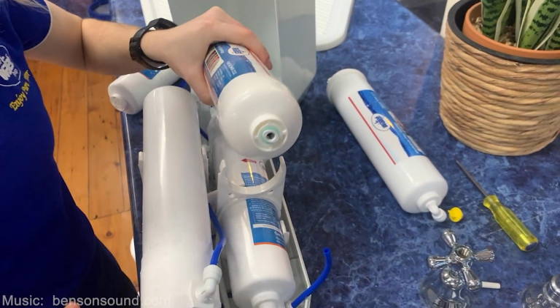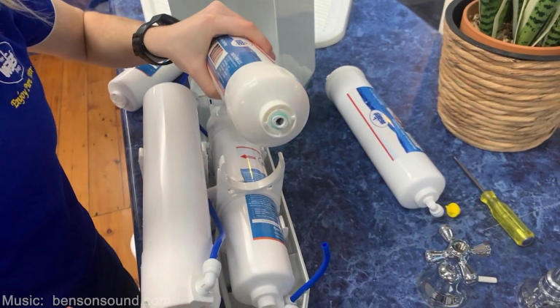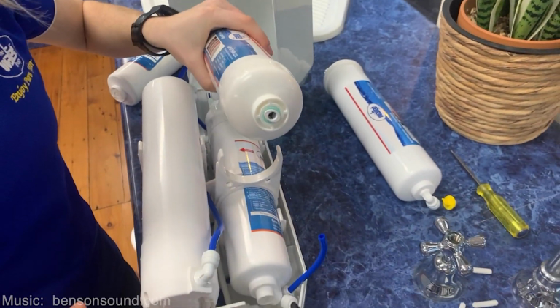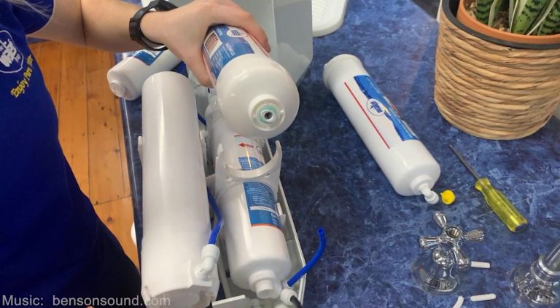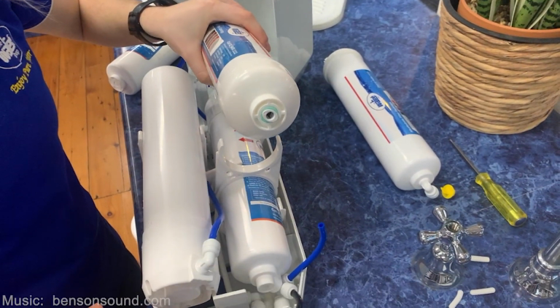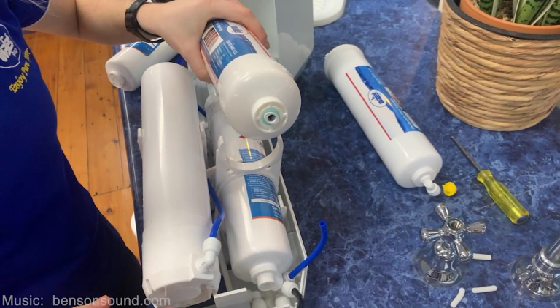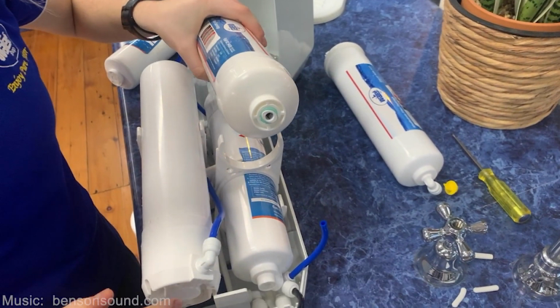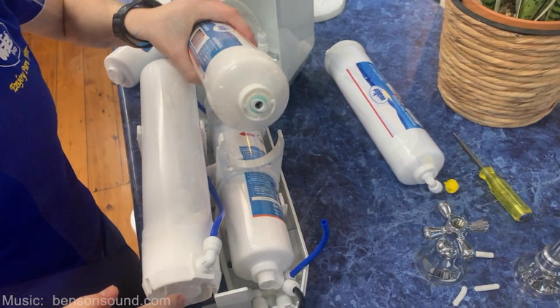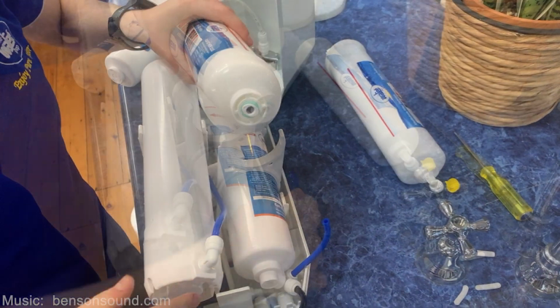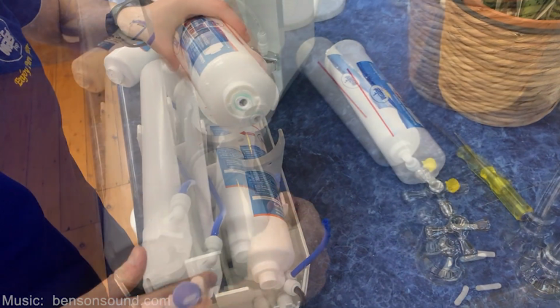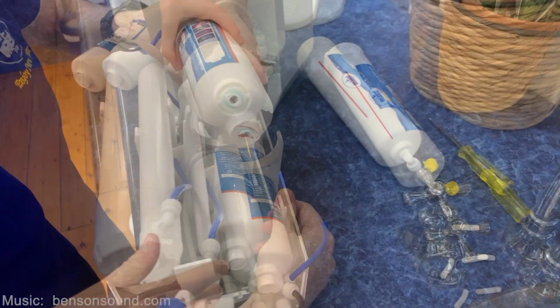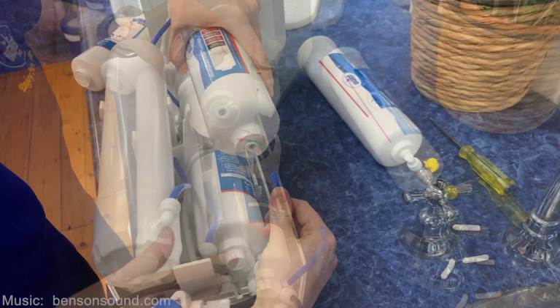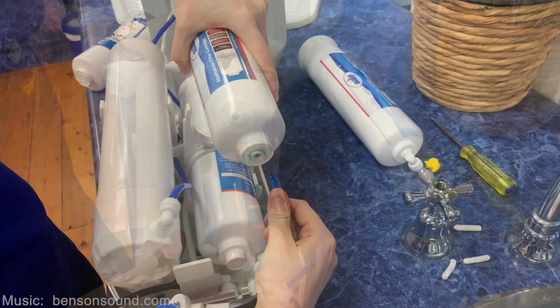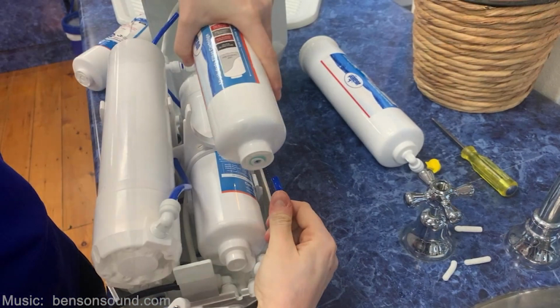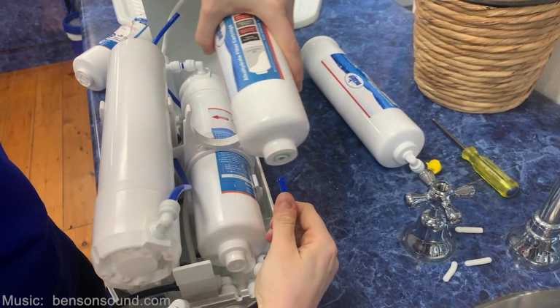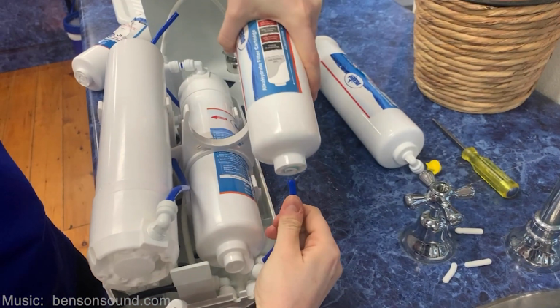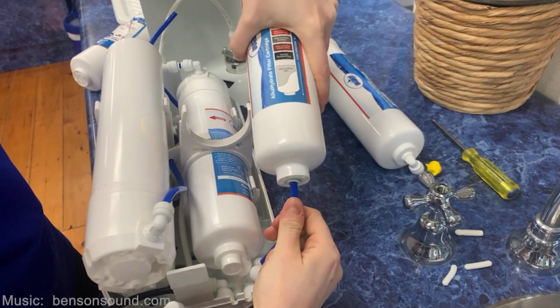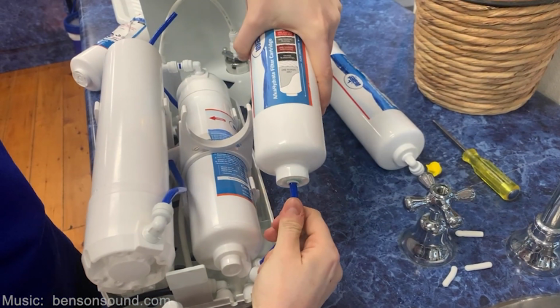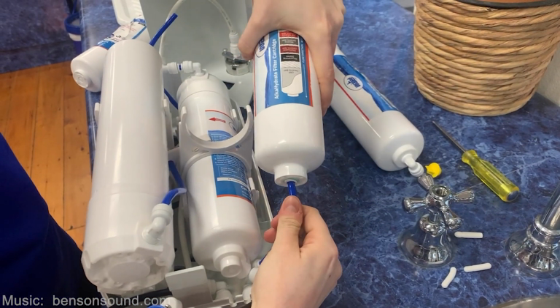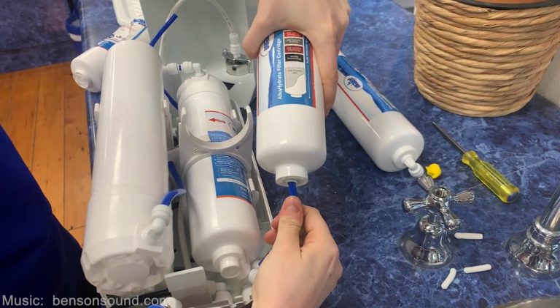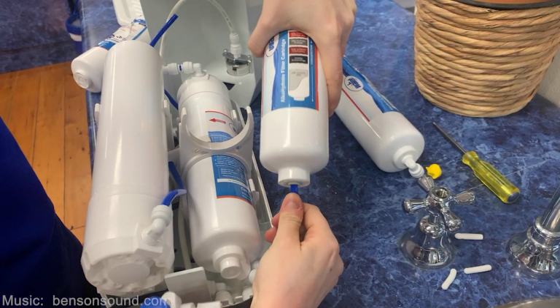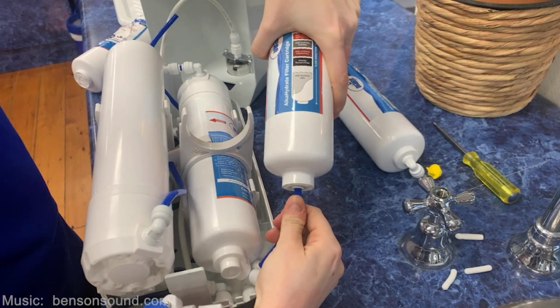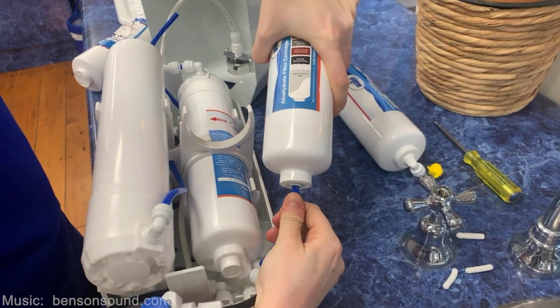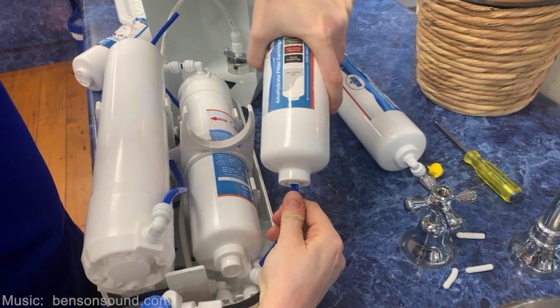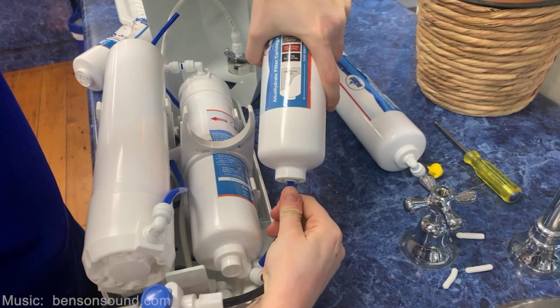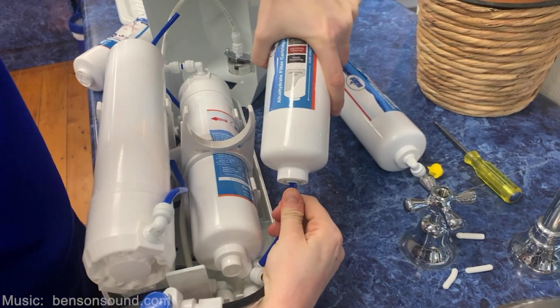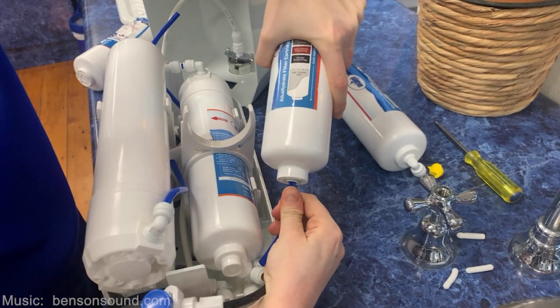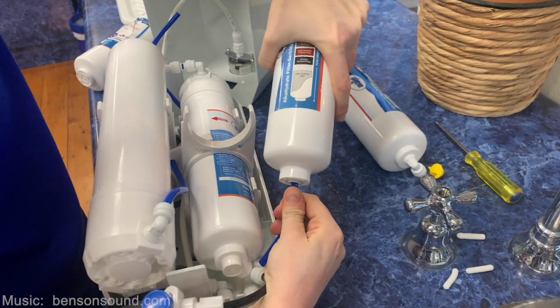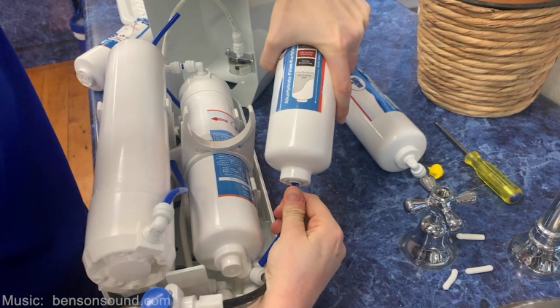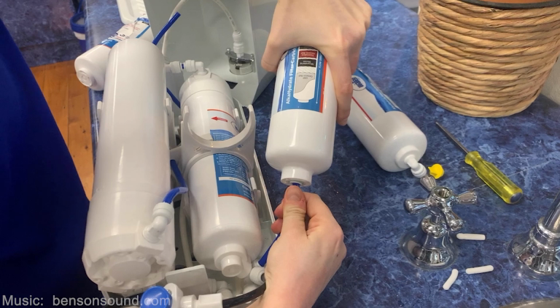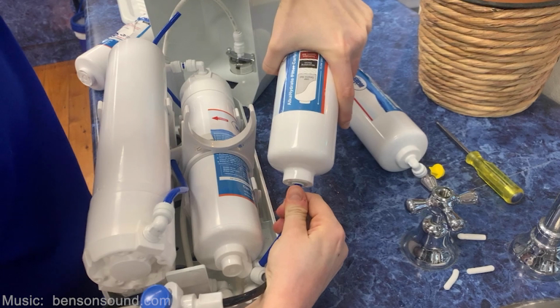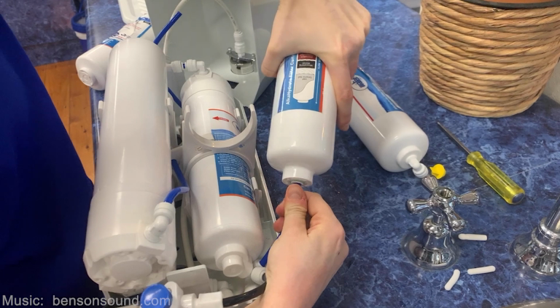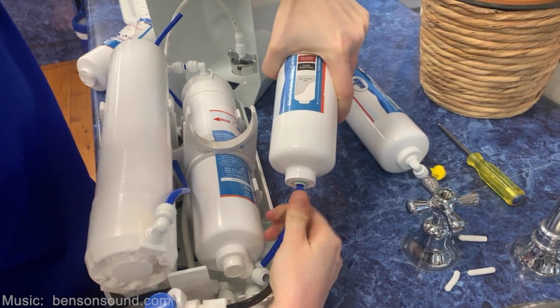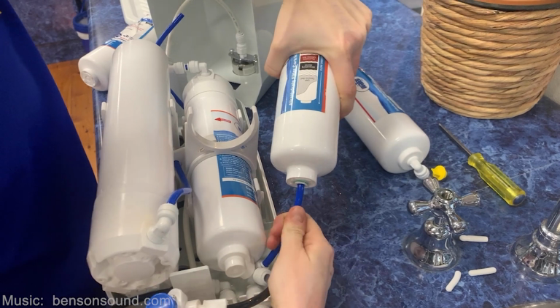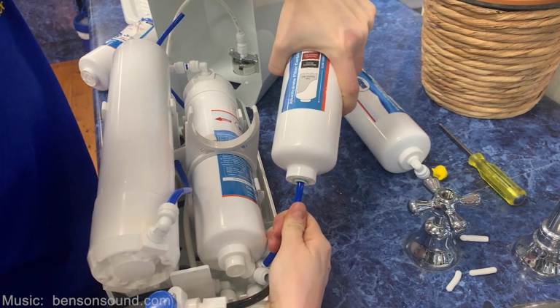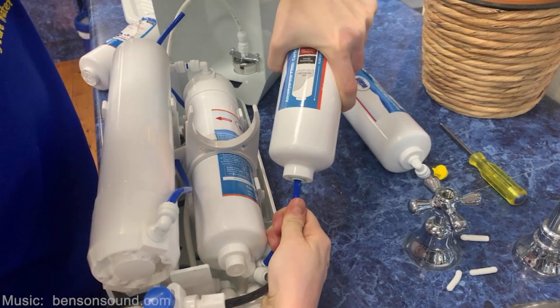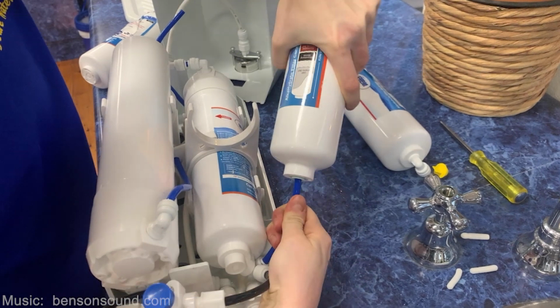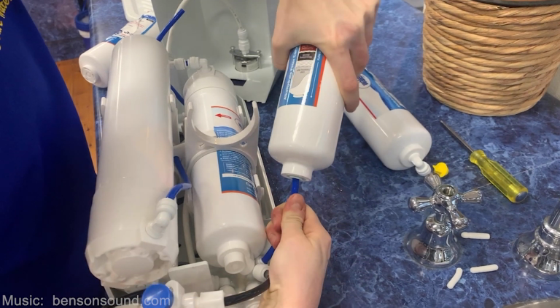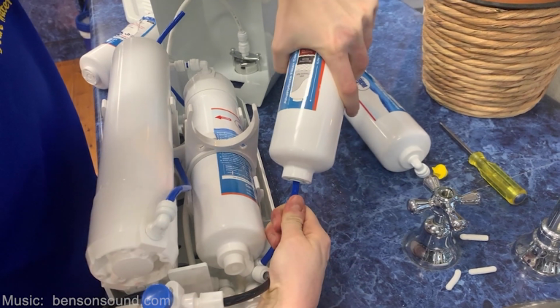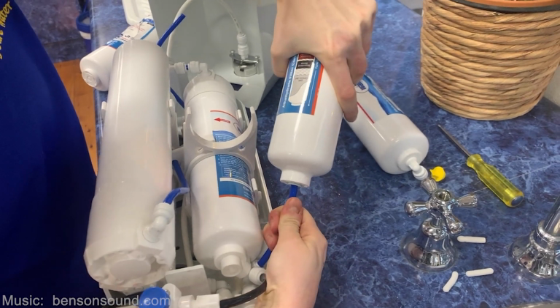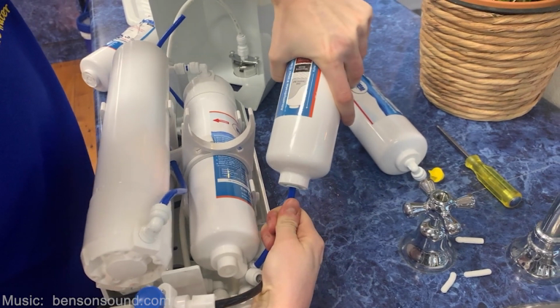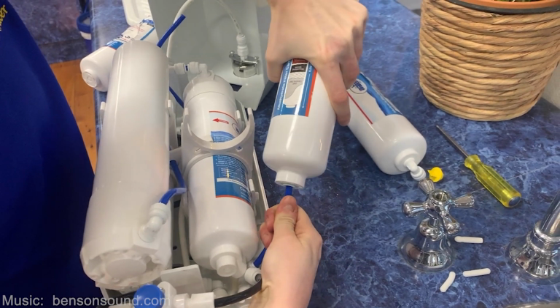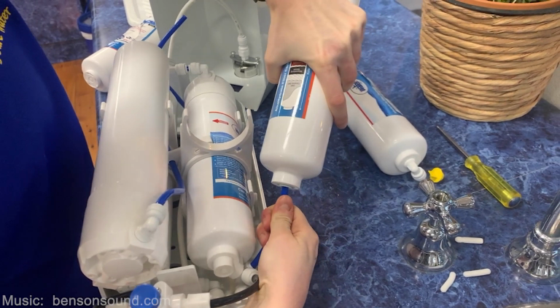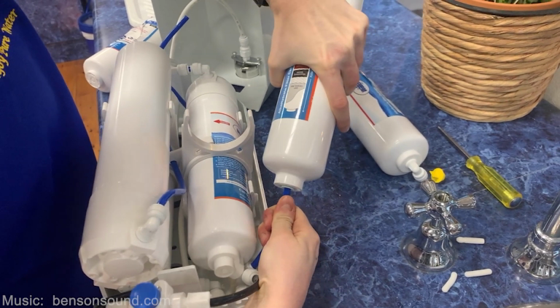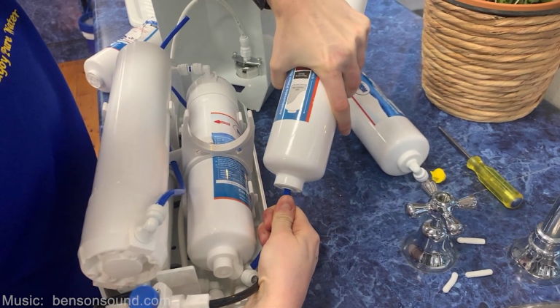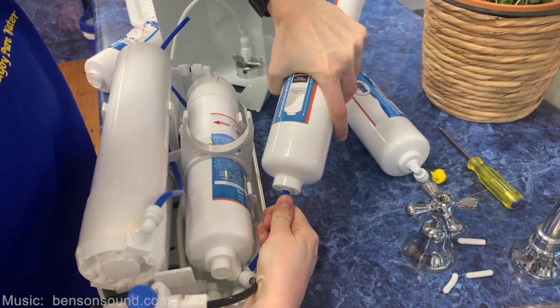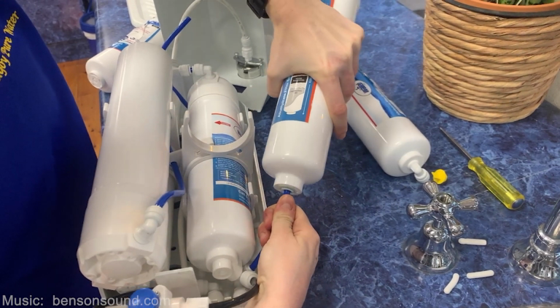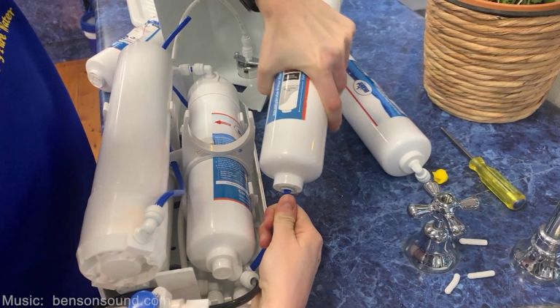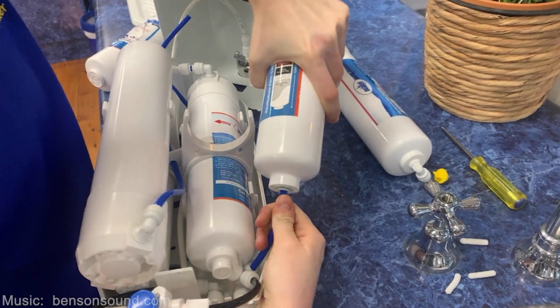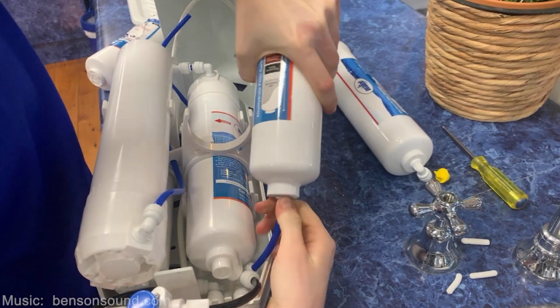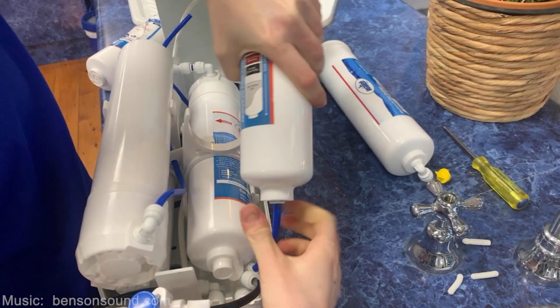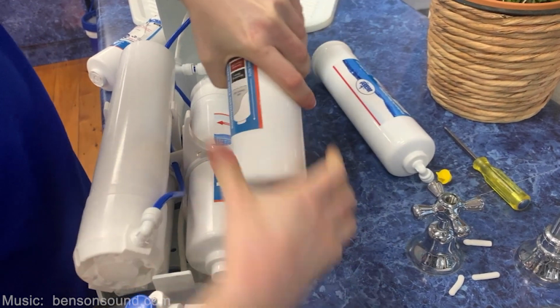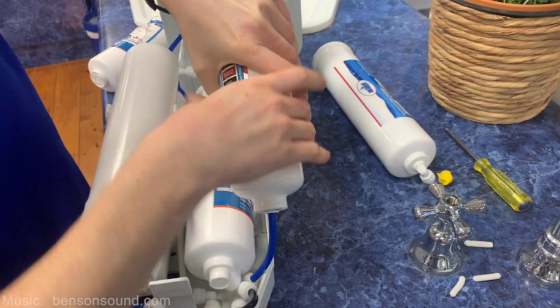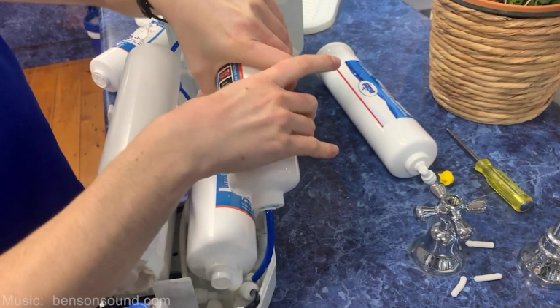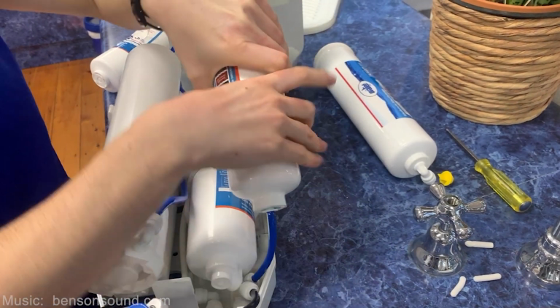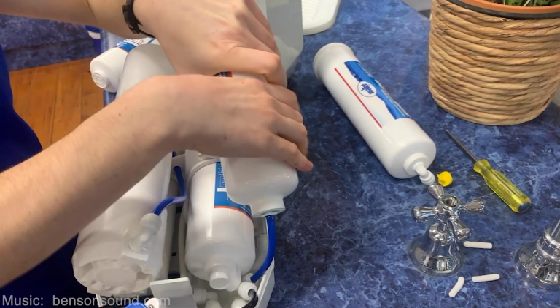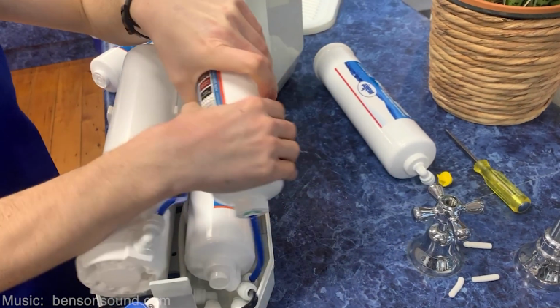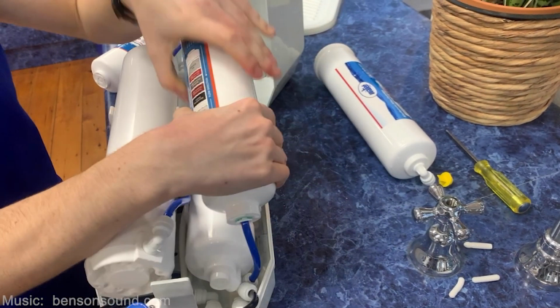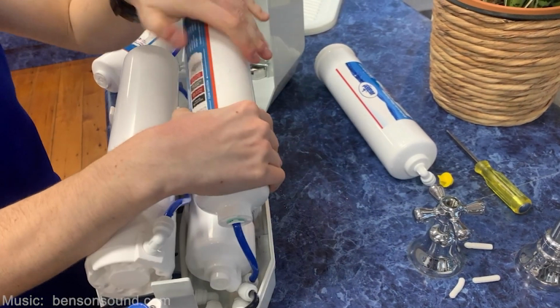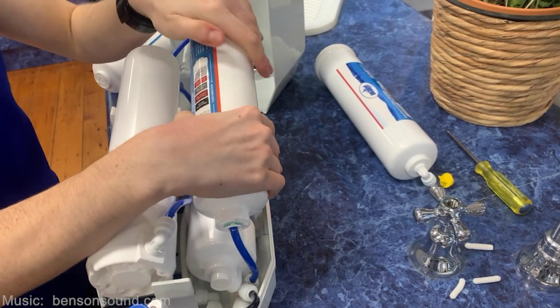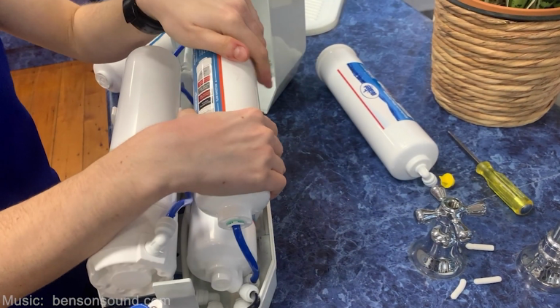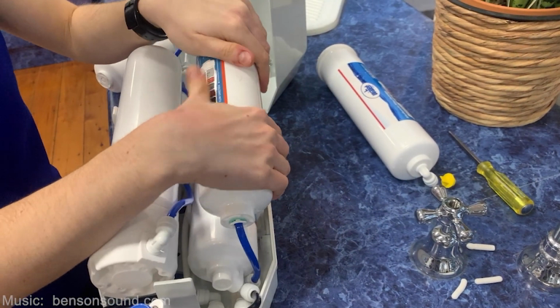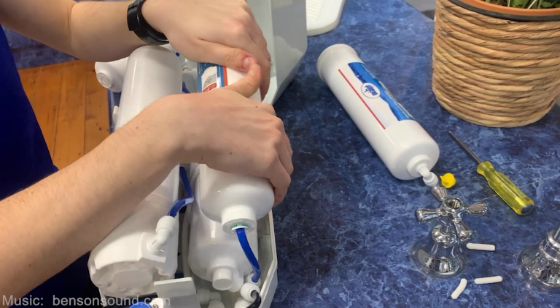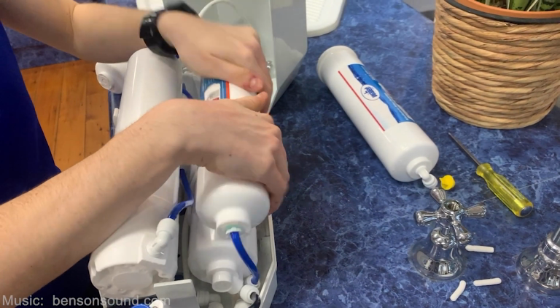All you need to do now is push the blue tubes back into either end of the cartridge and let the water run through the system for about five minutes until the water runs clear.